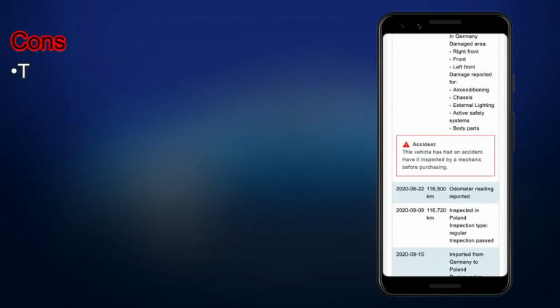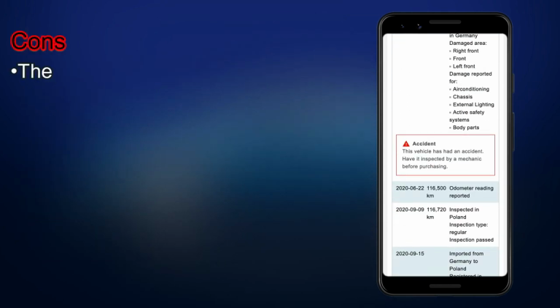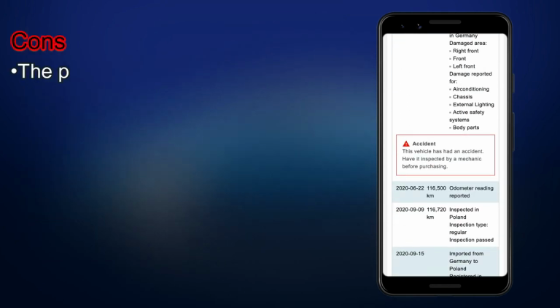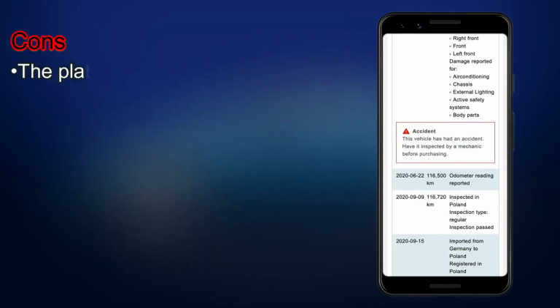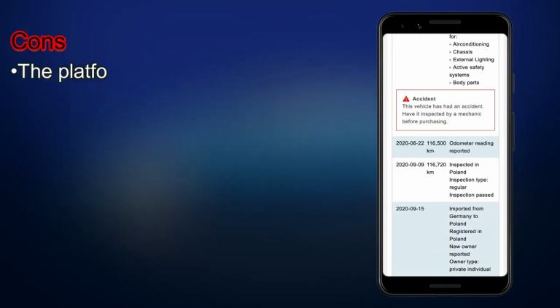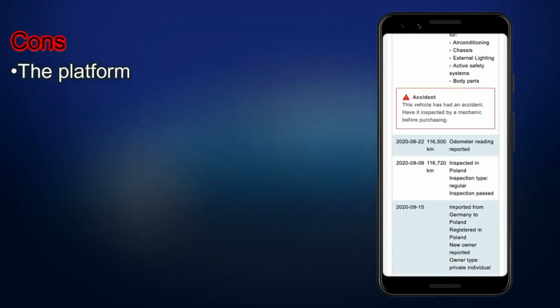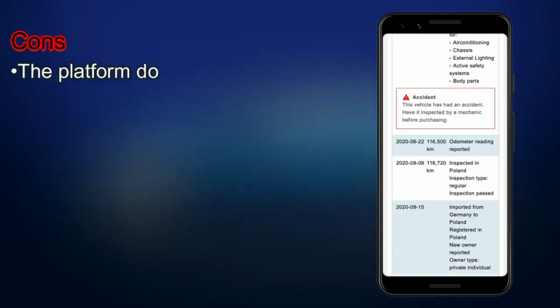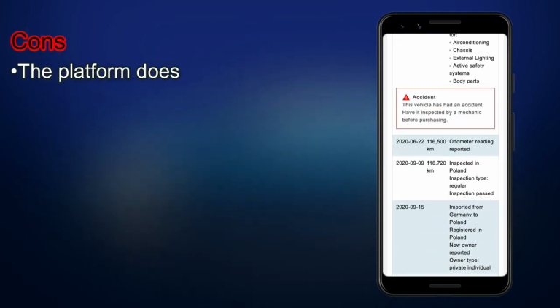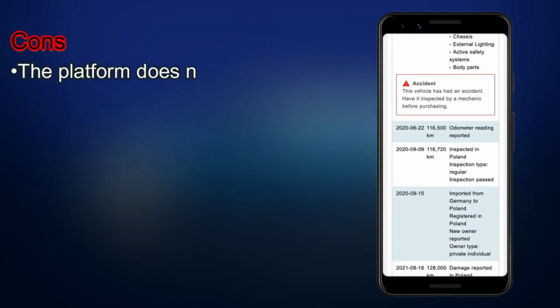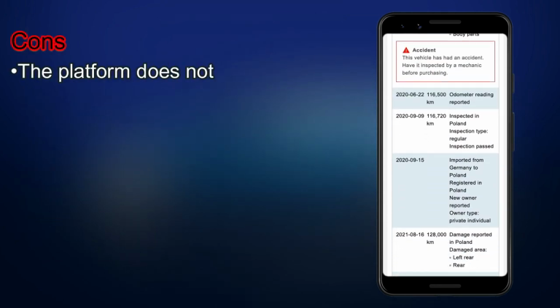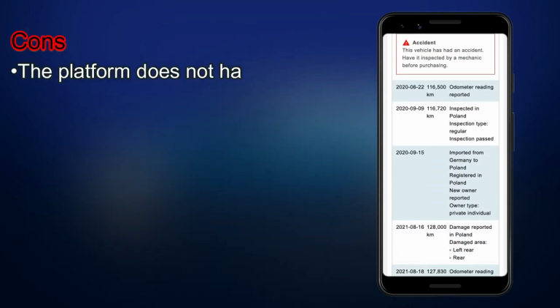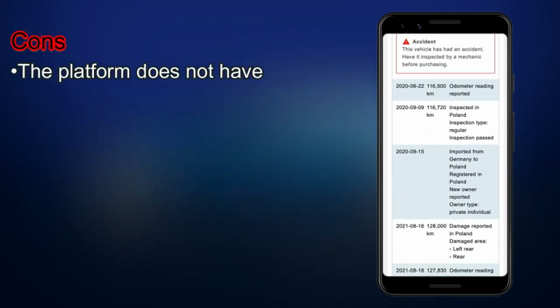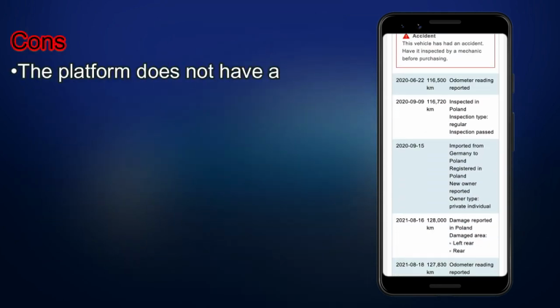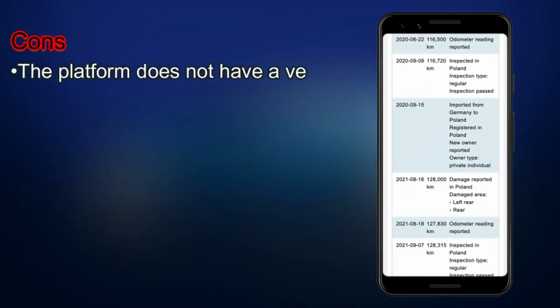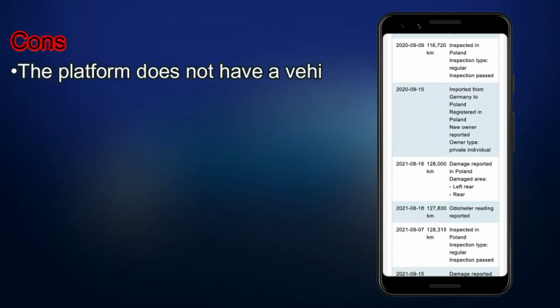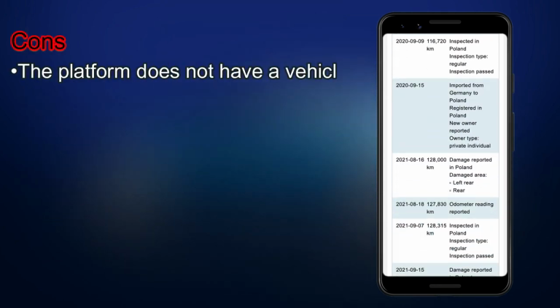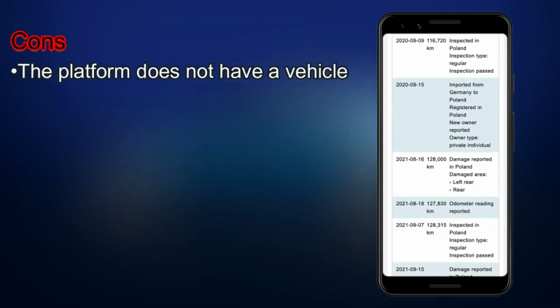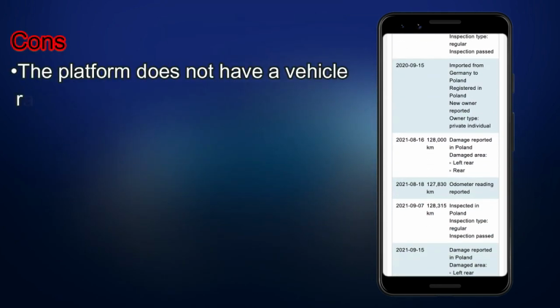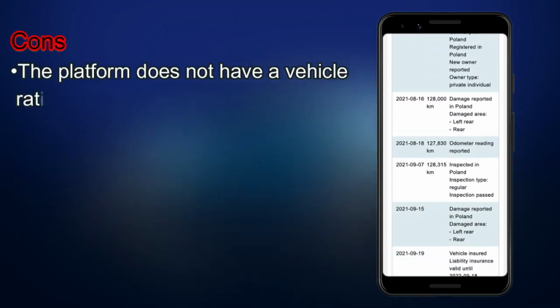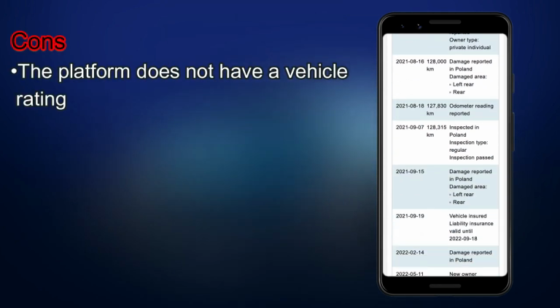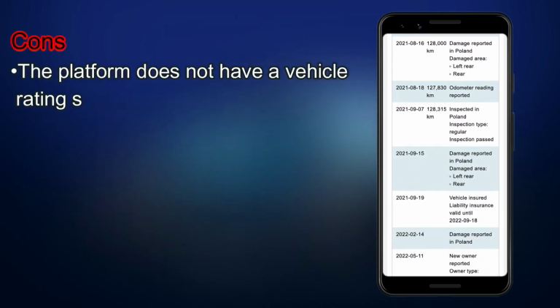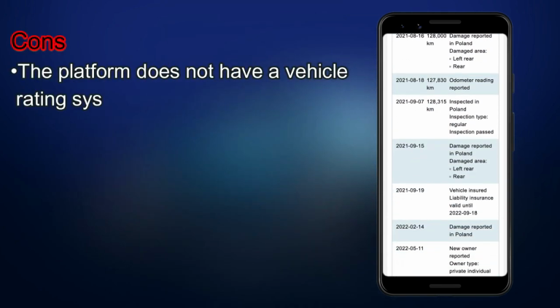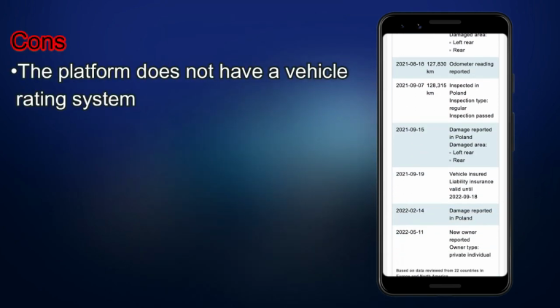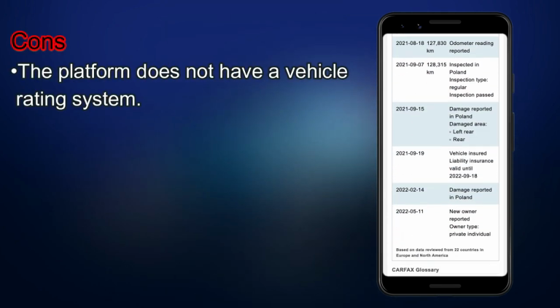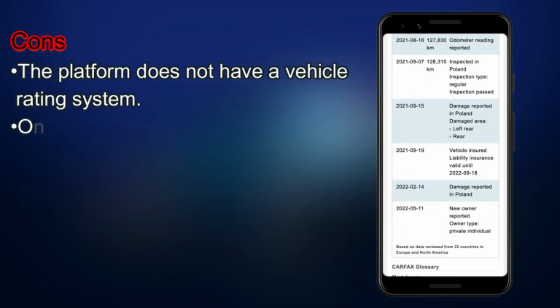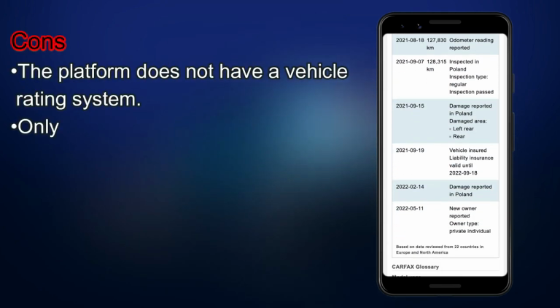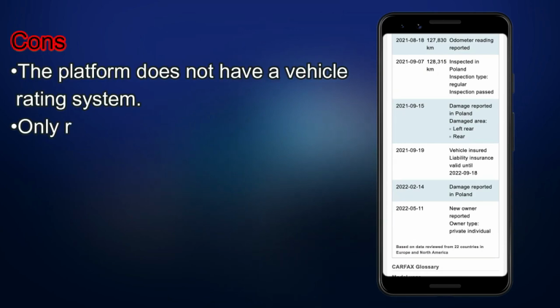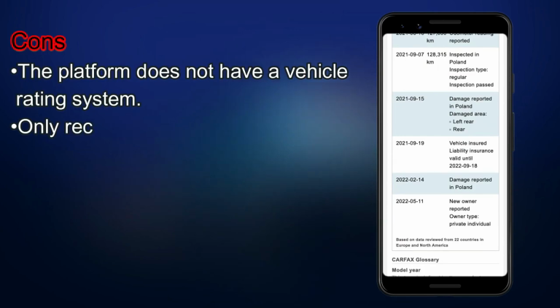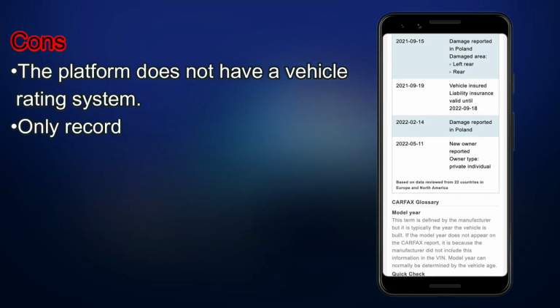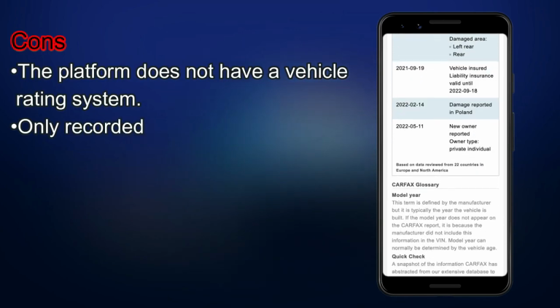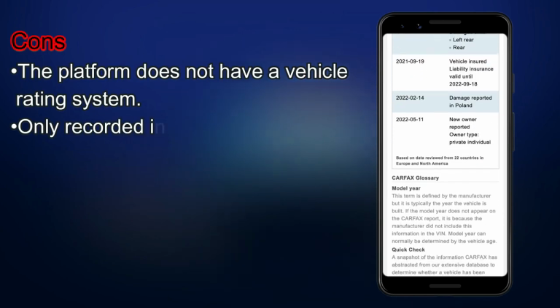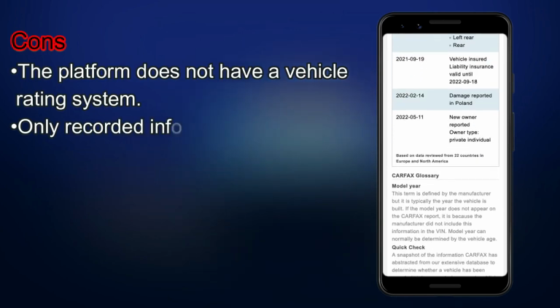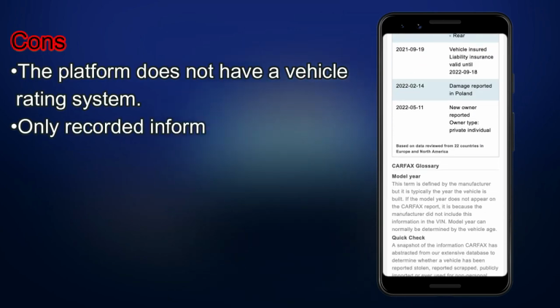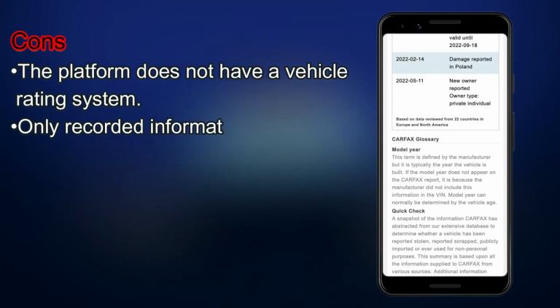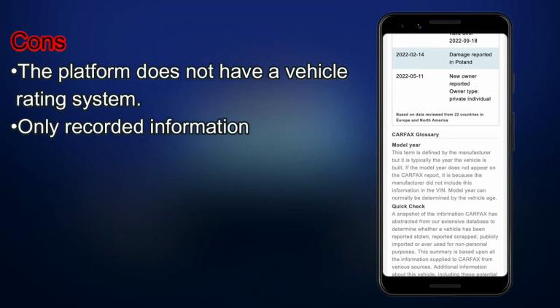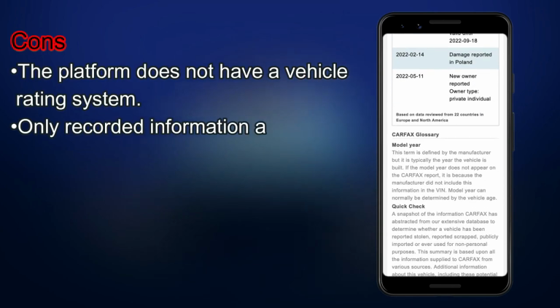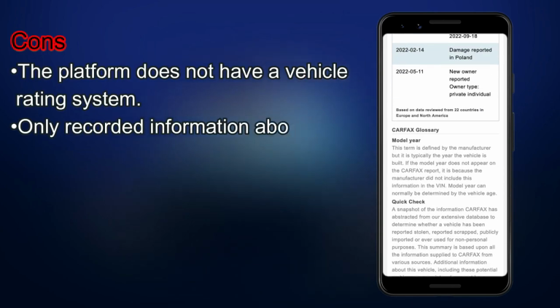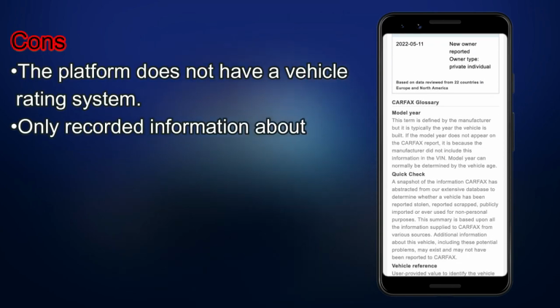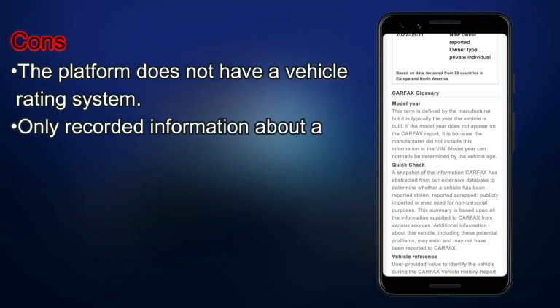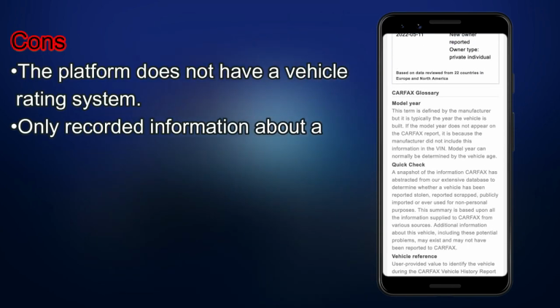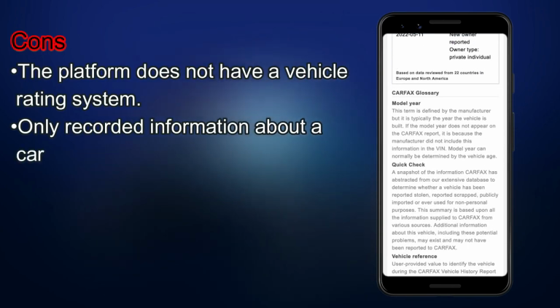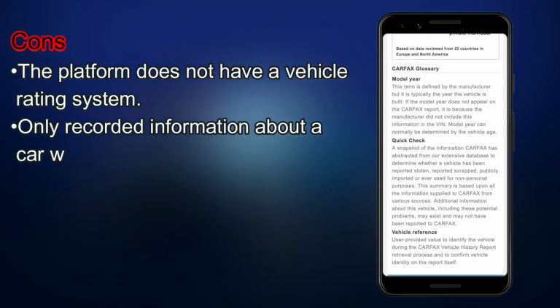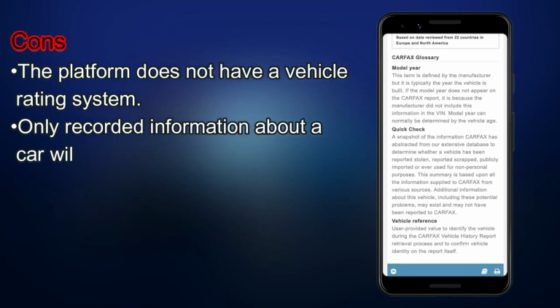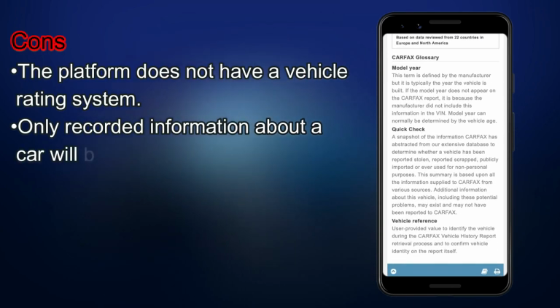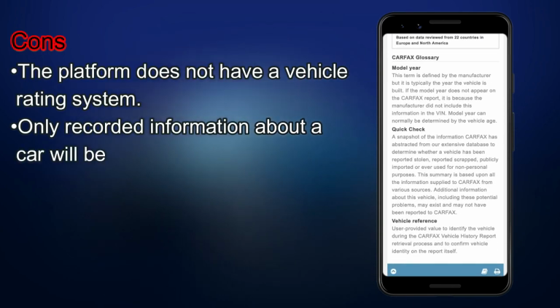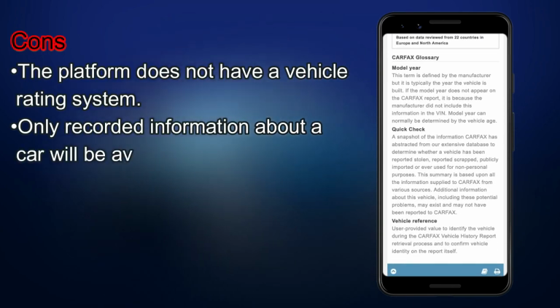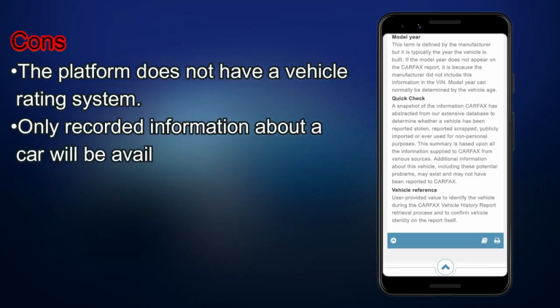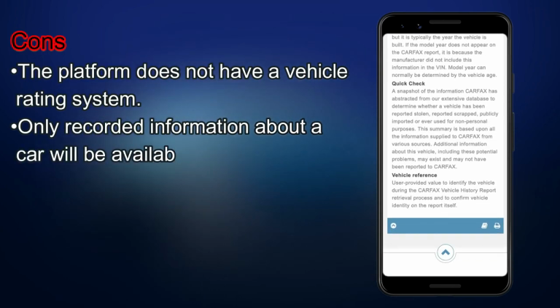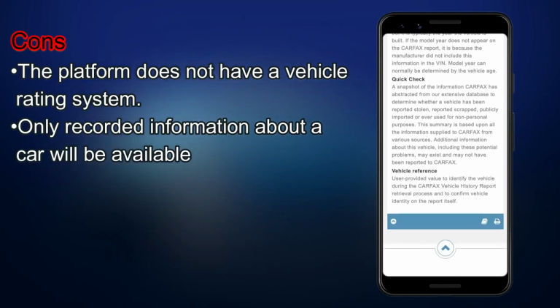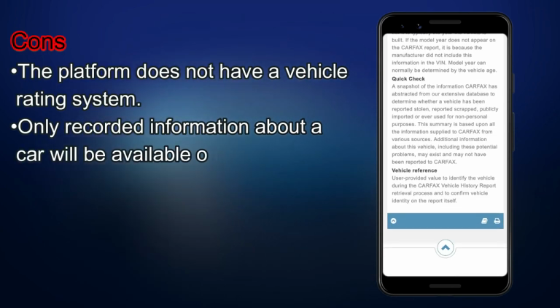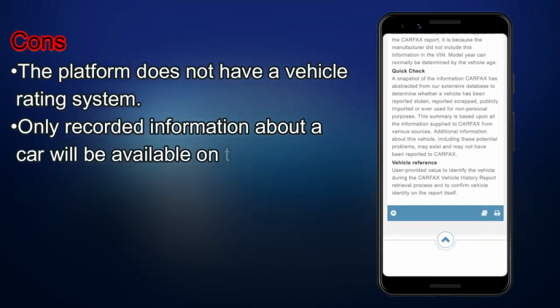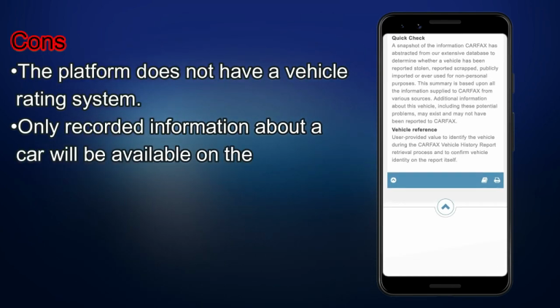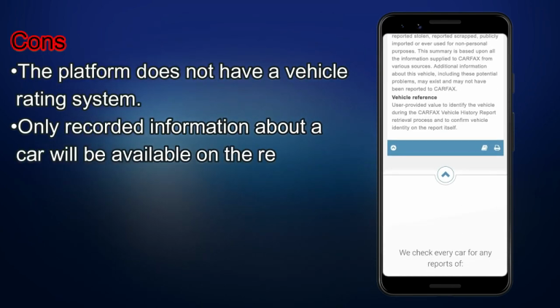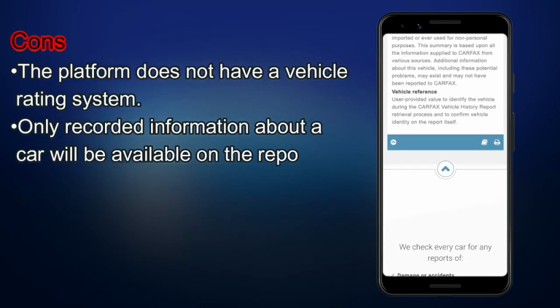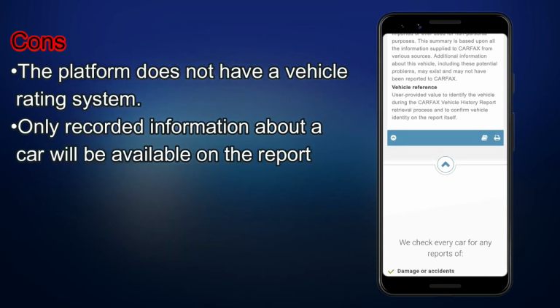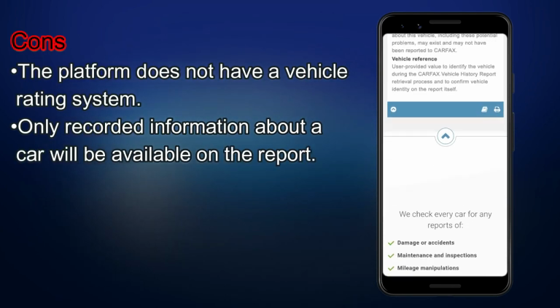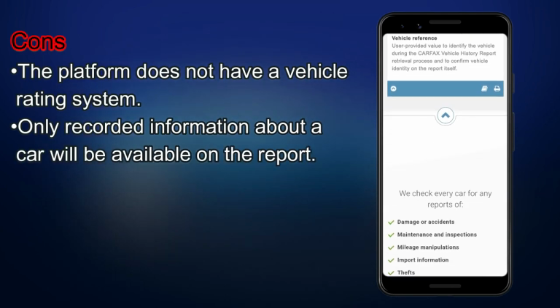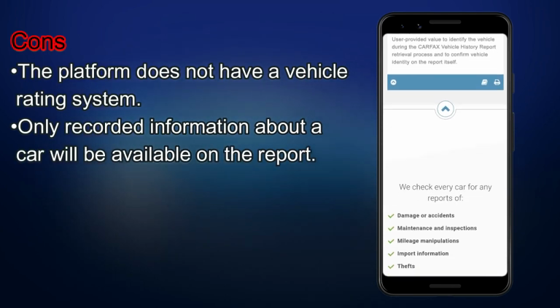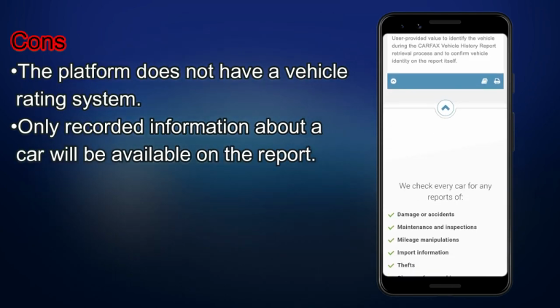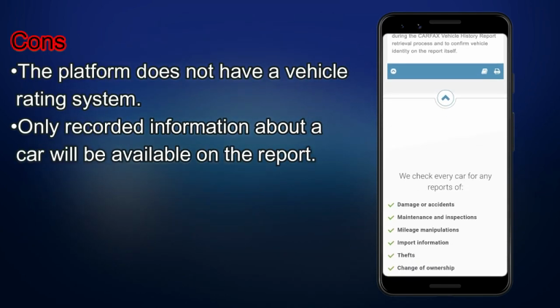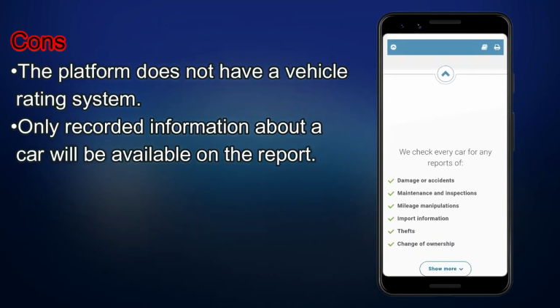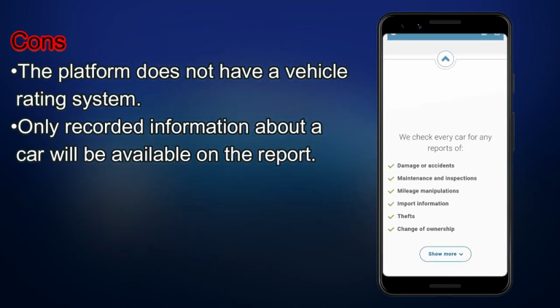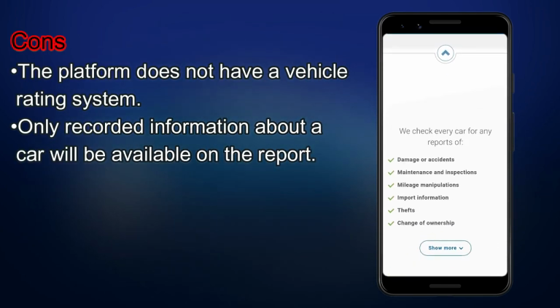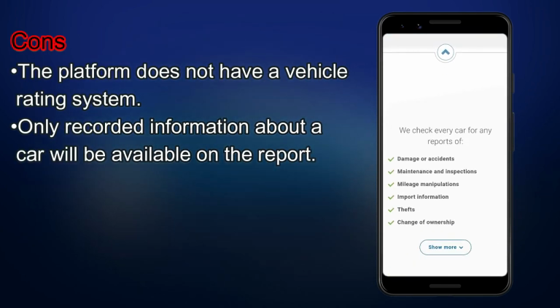Cons: The platform does not have a vehicle rating system. Only recorded information about a car will be available on the report.